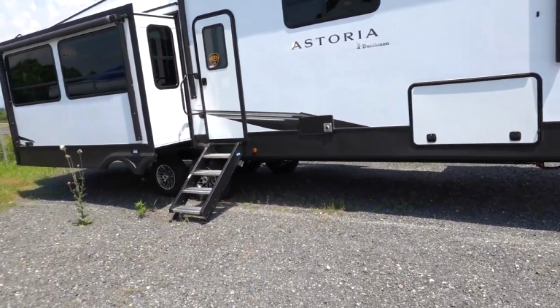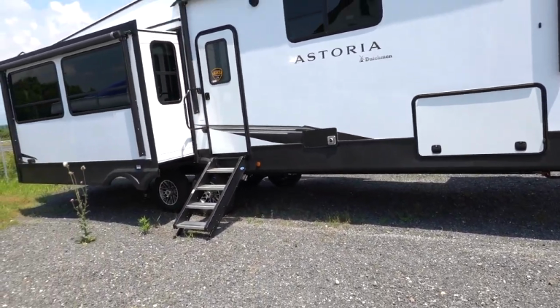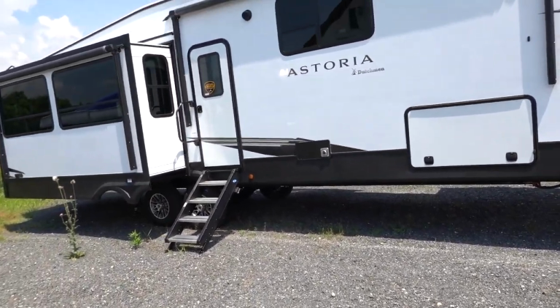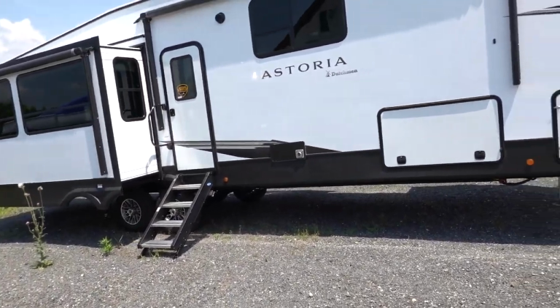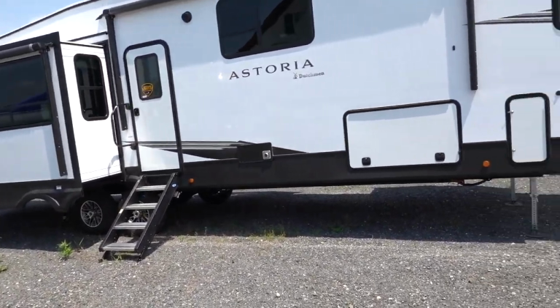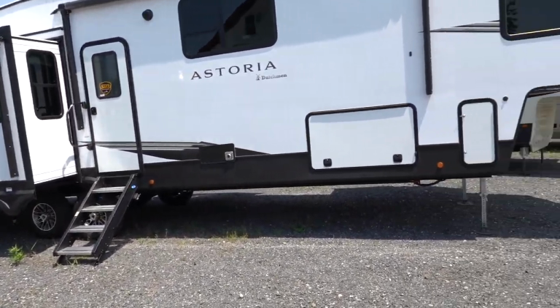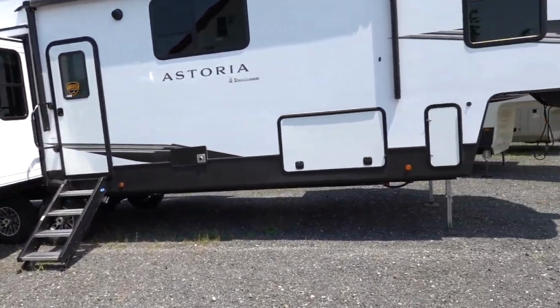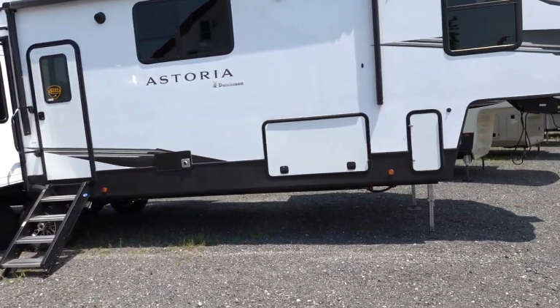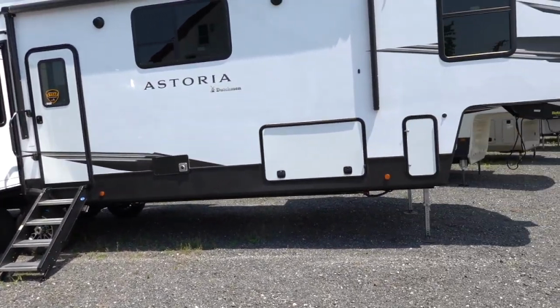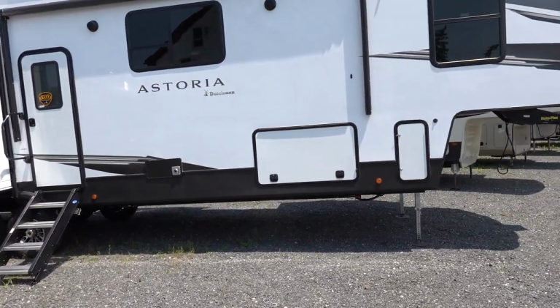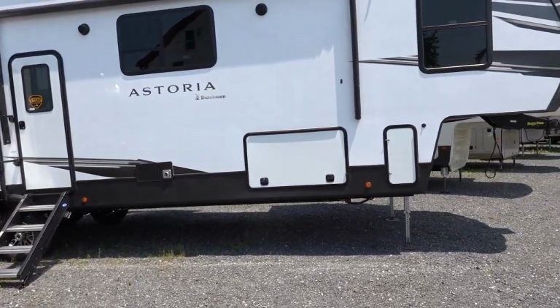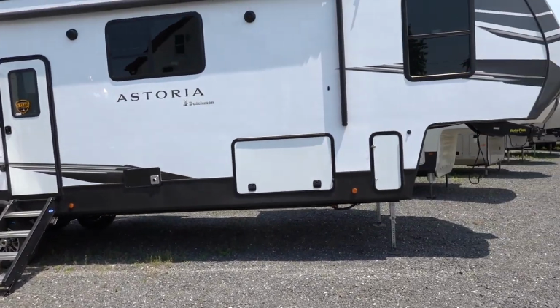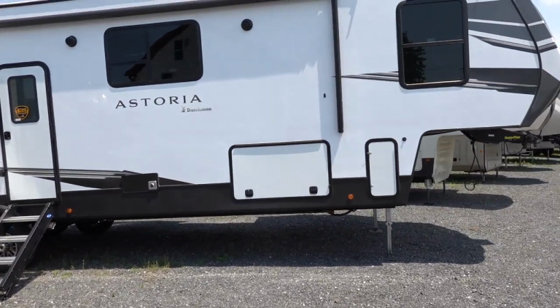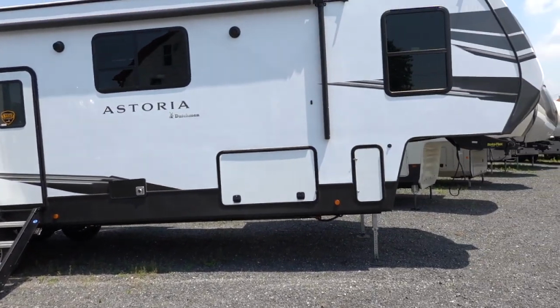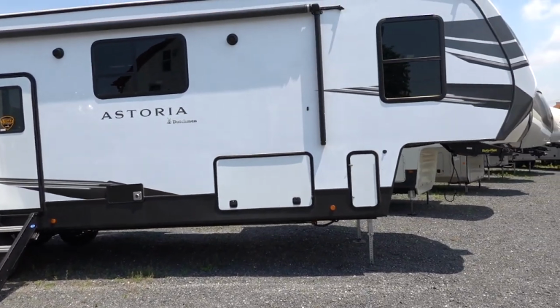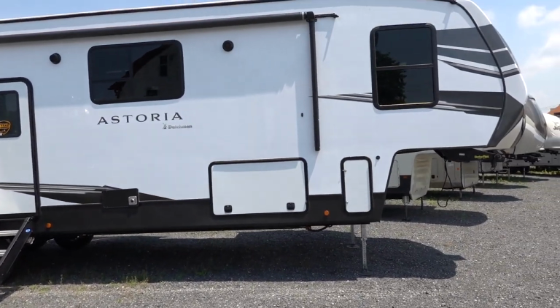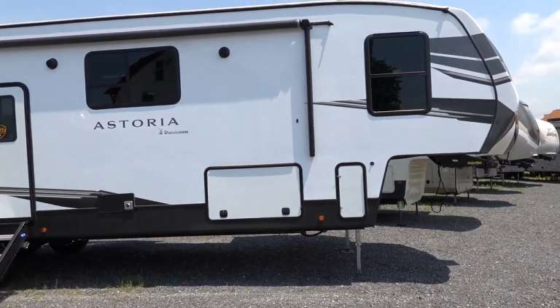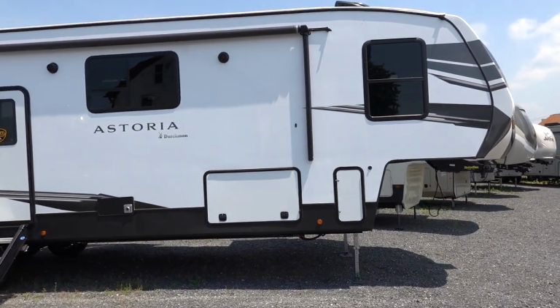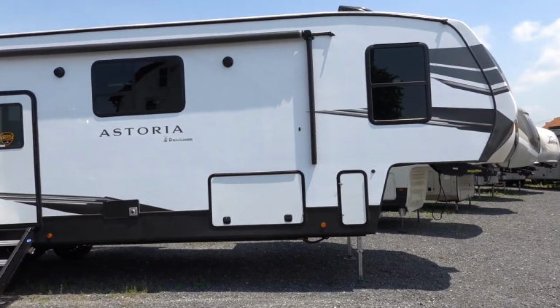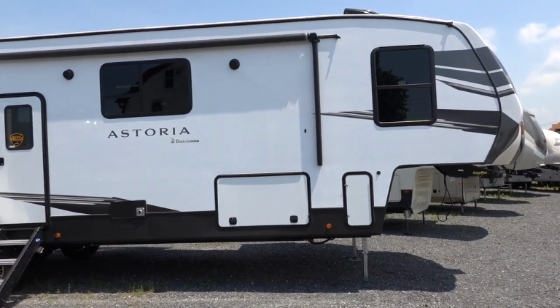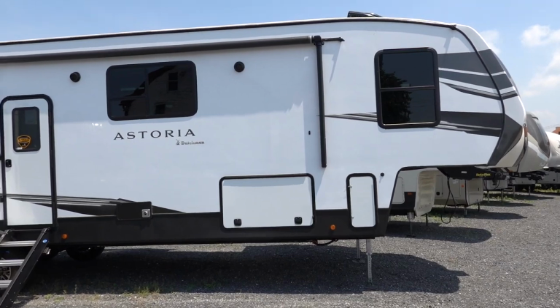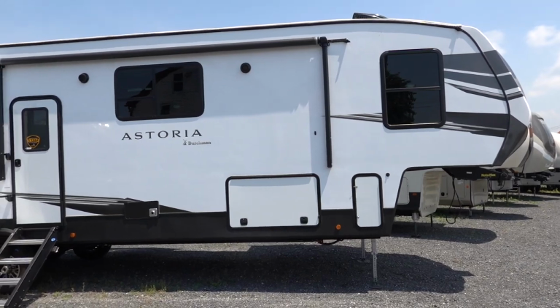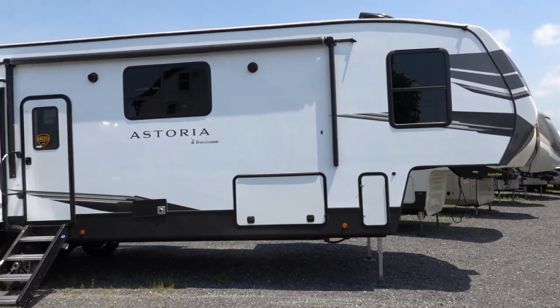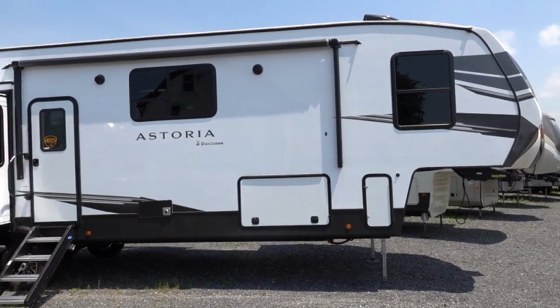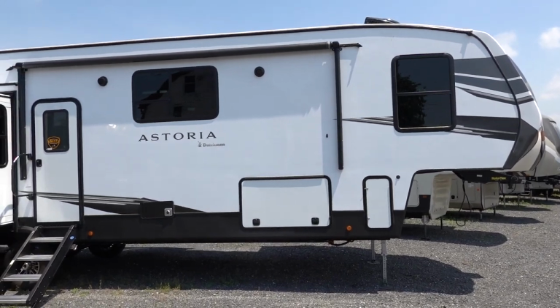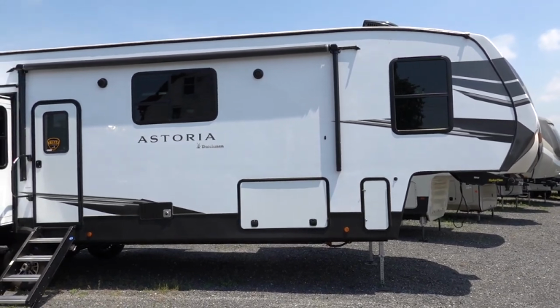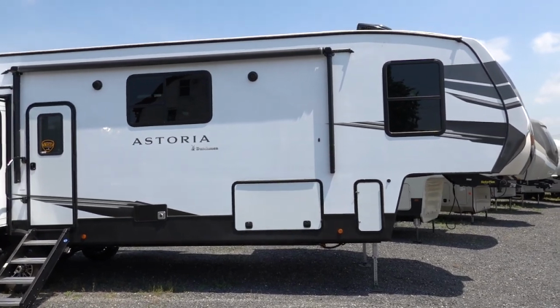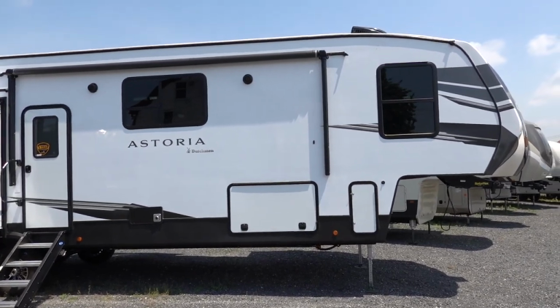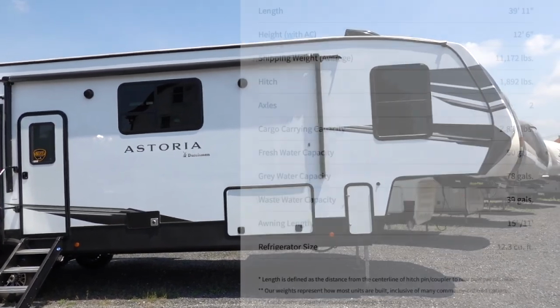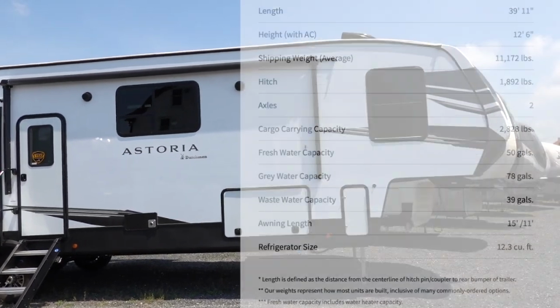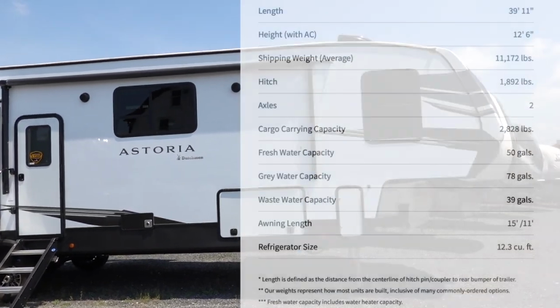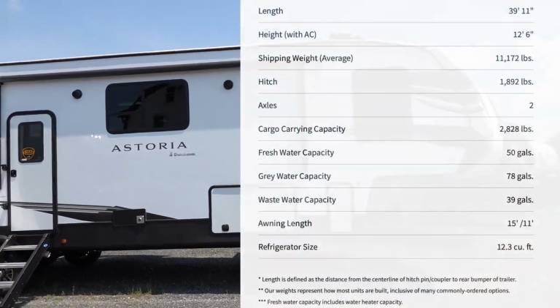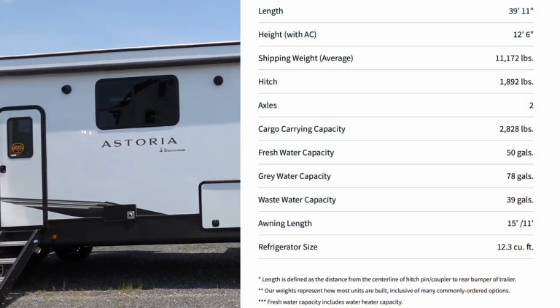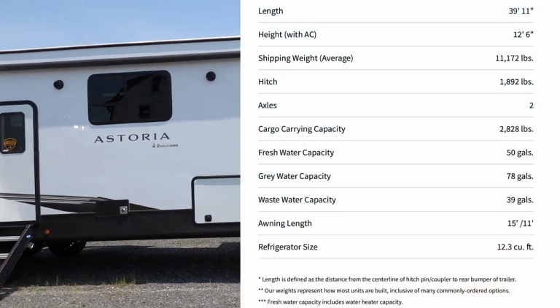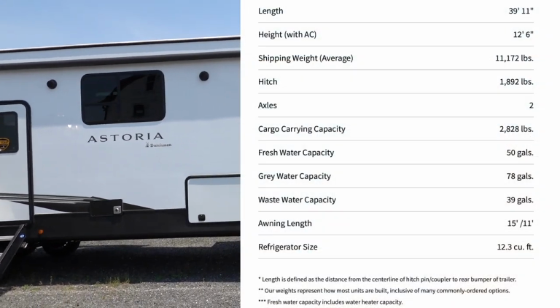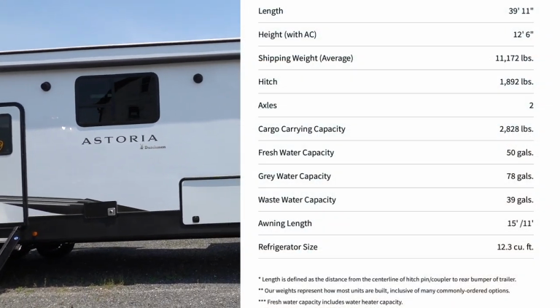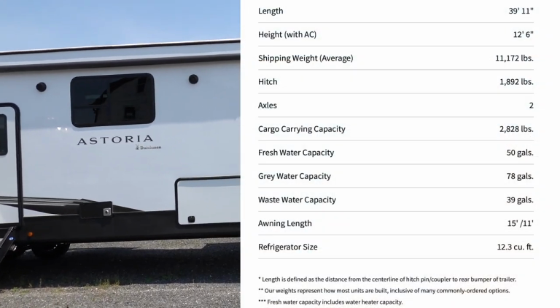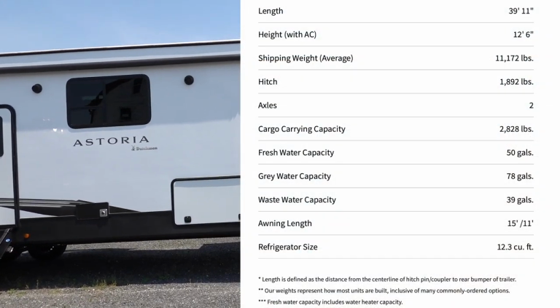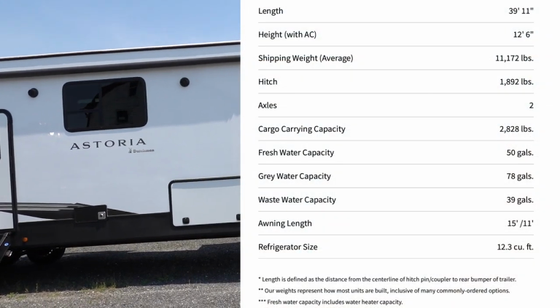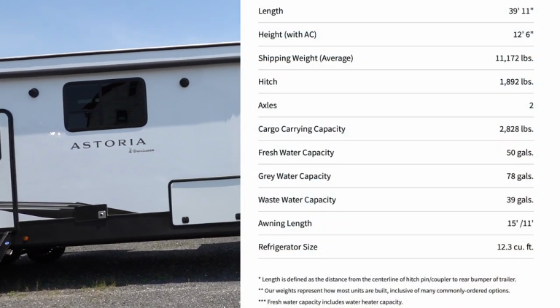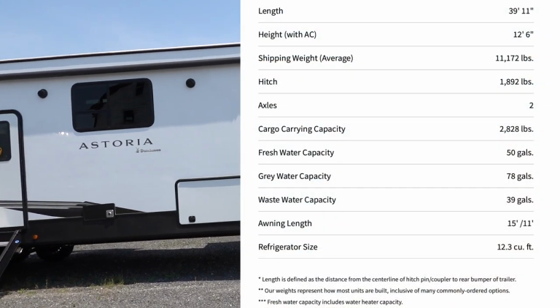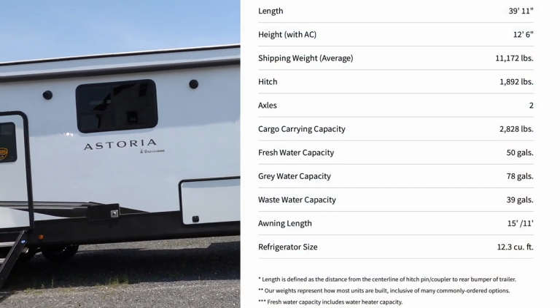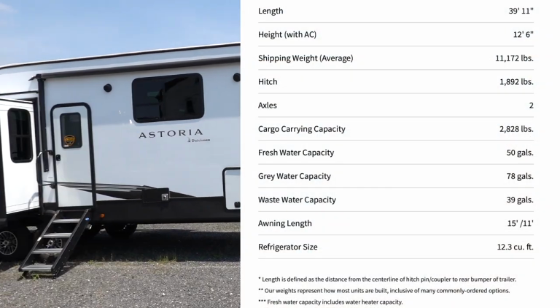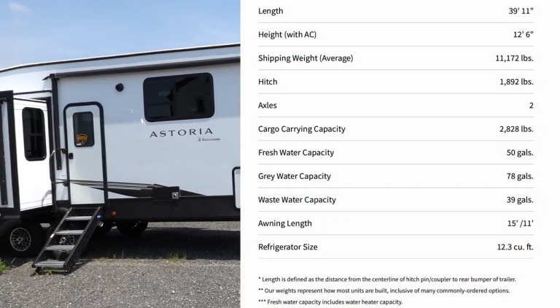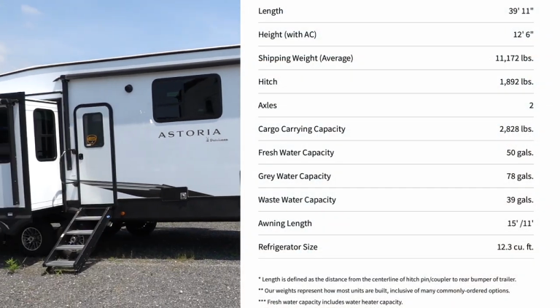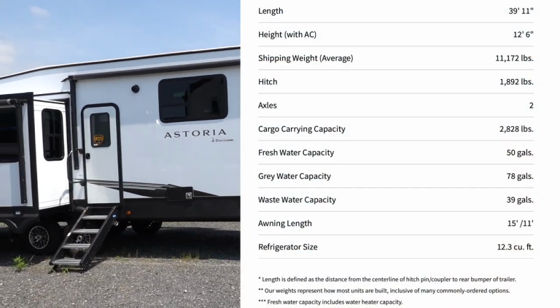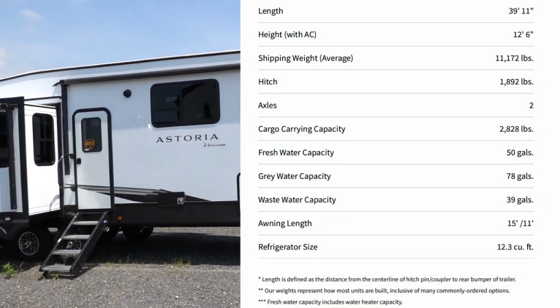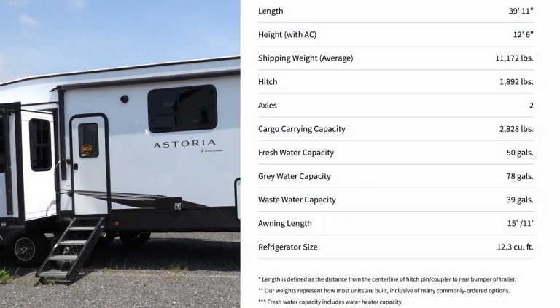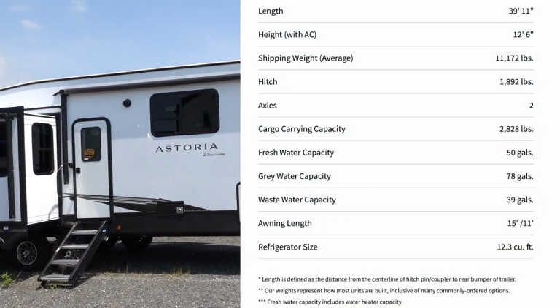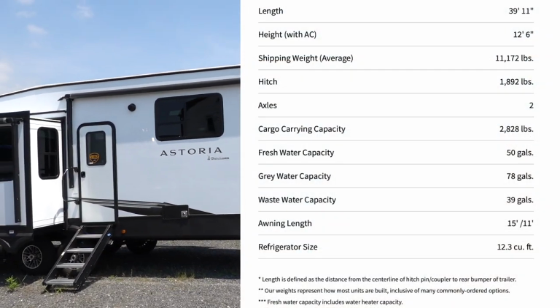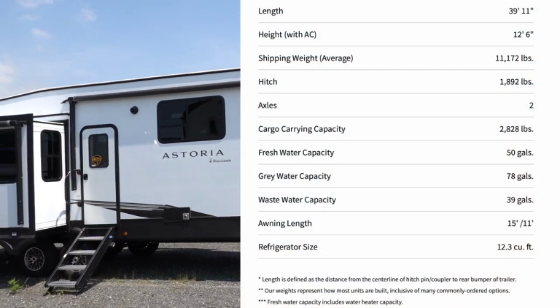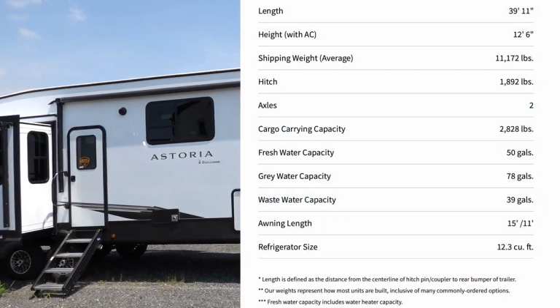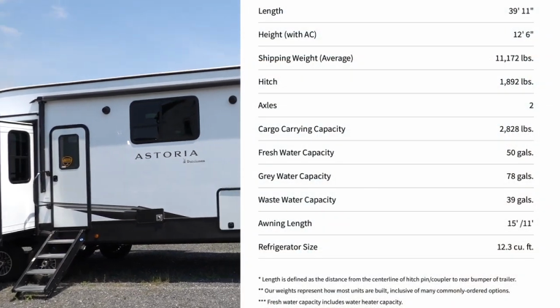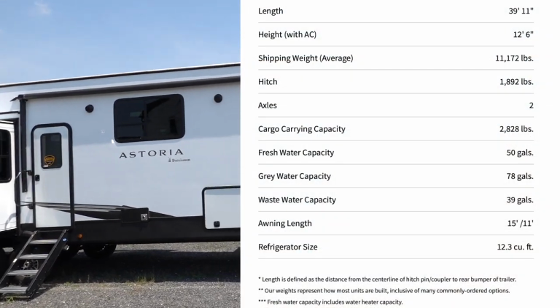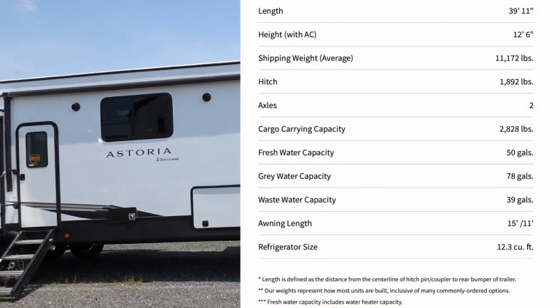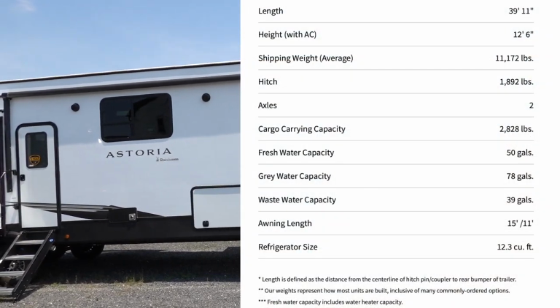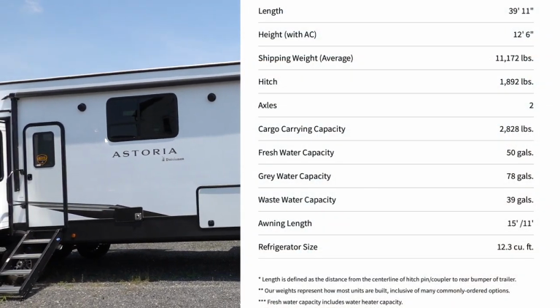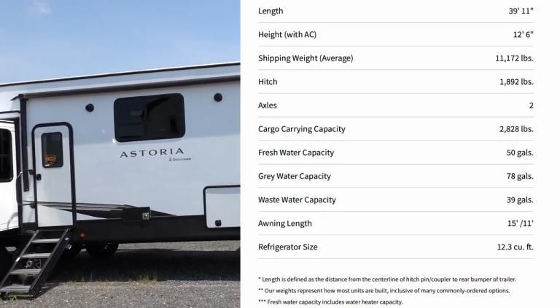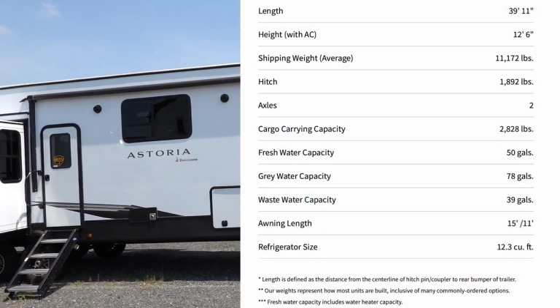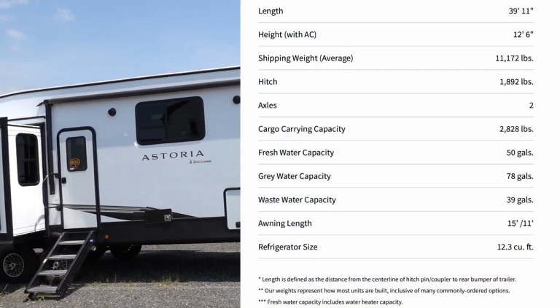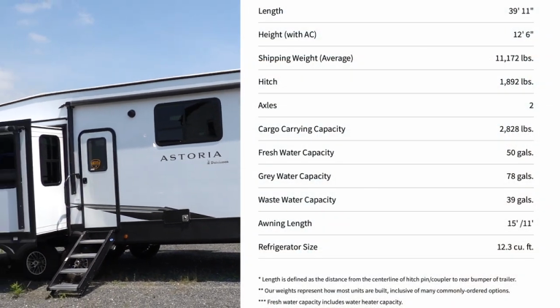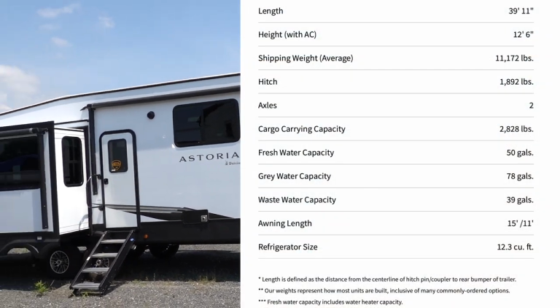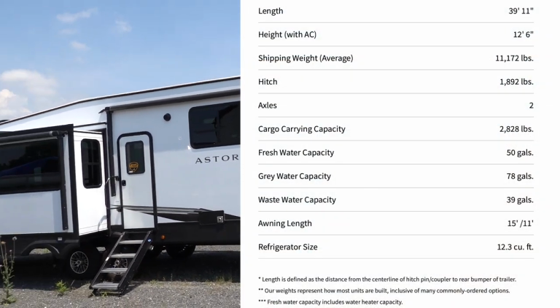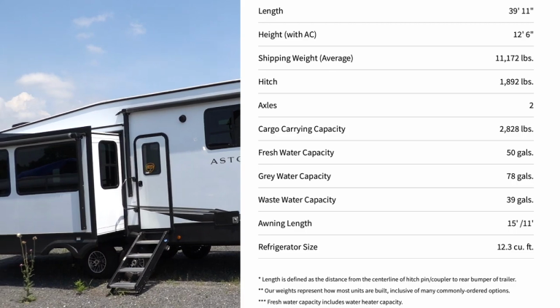The good news about this RV is it is under 40 feet — not by much, but it is under. That is a really good selling point for some people.